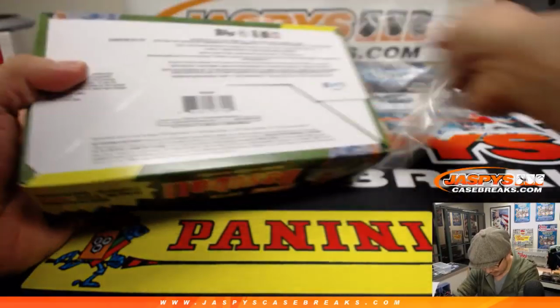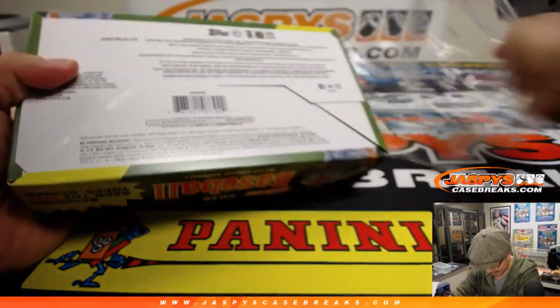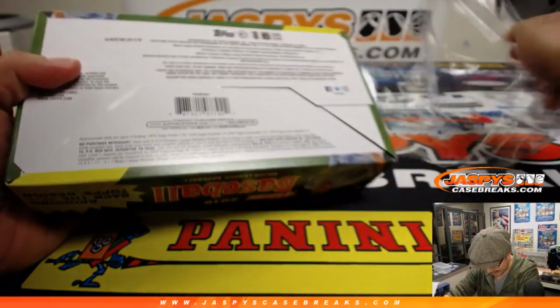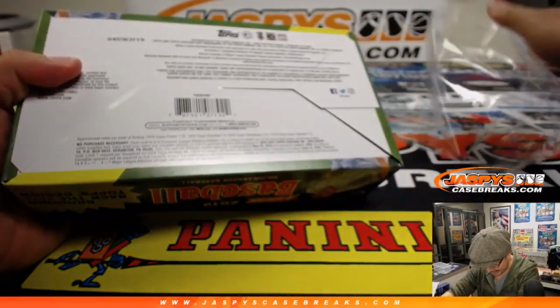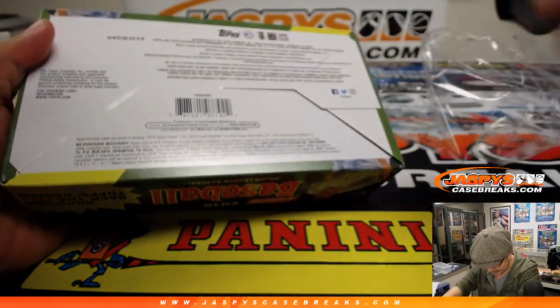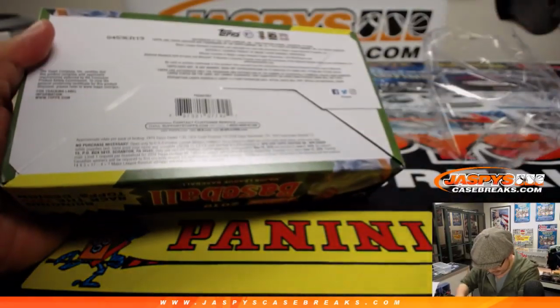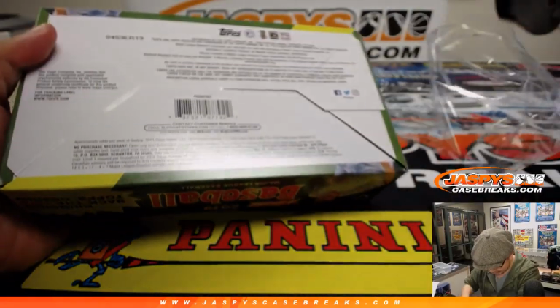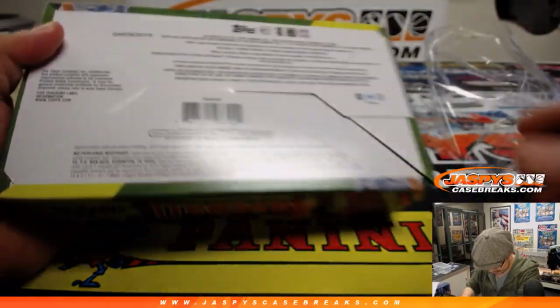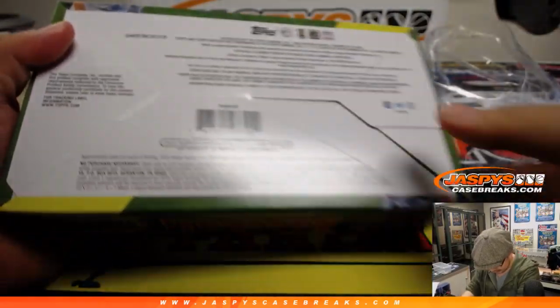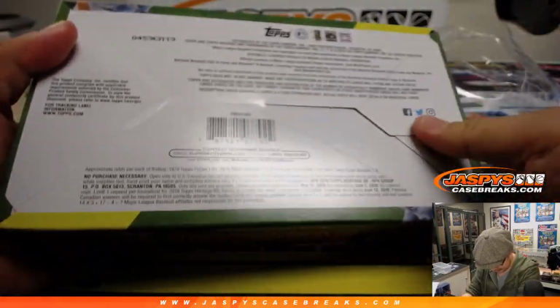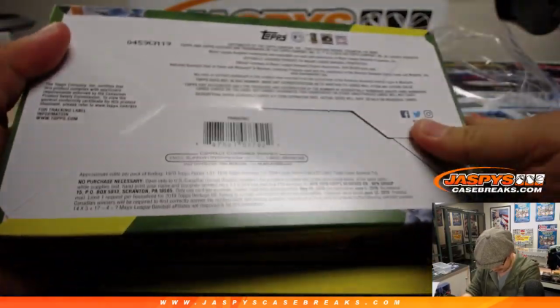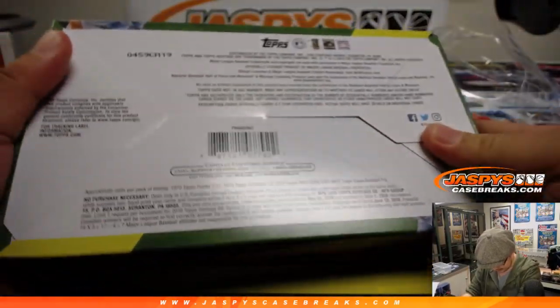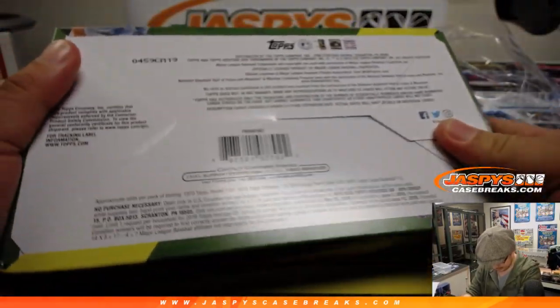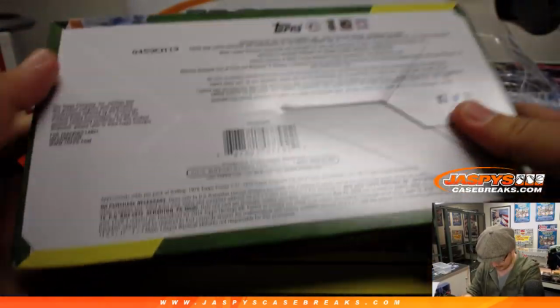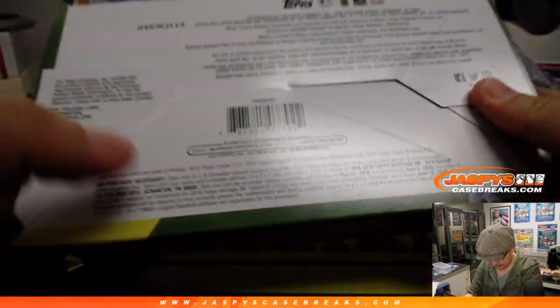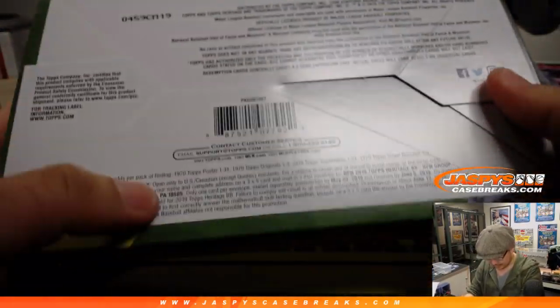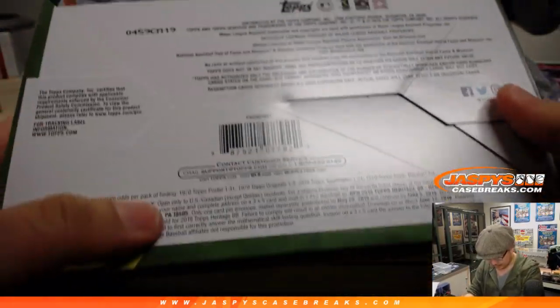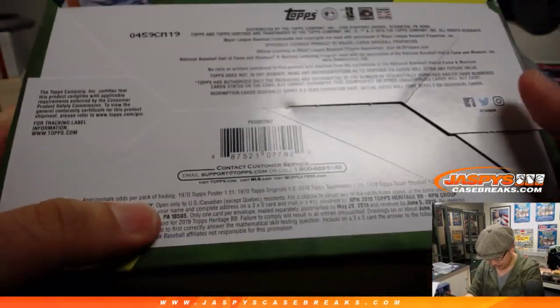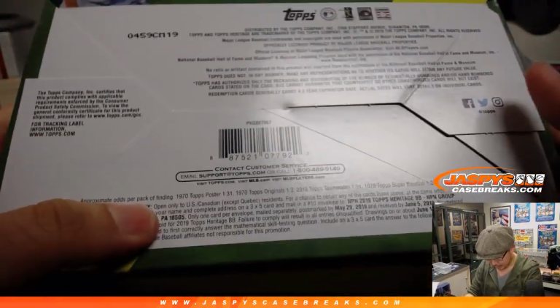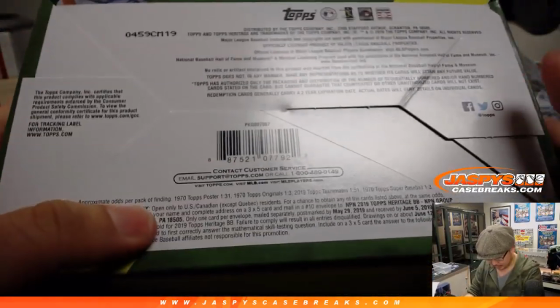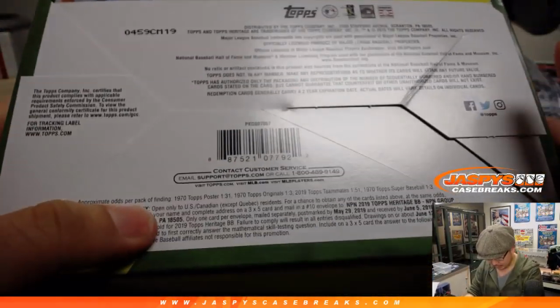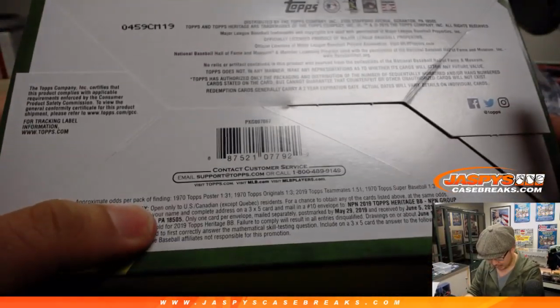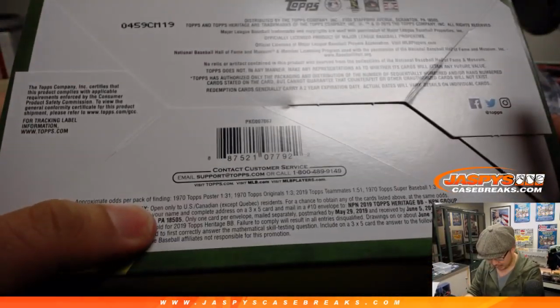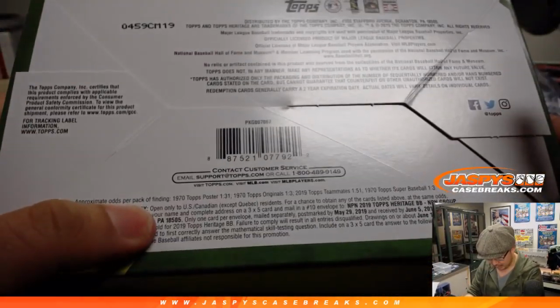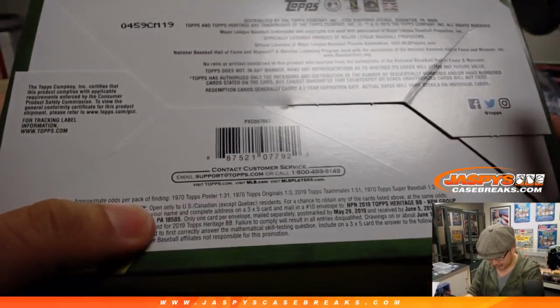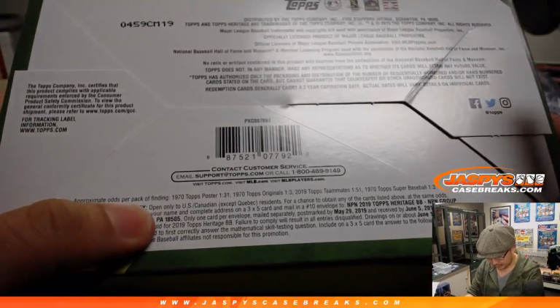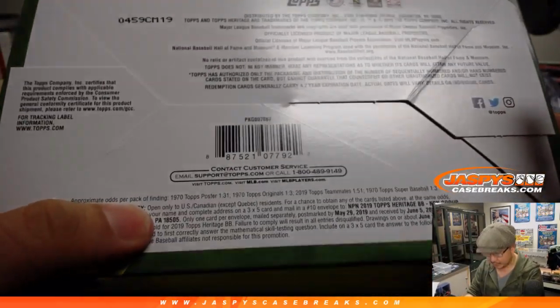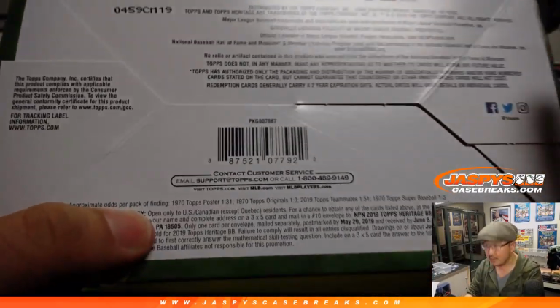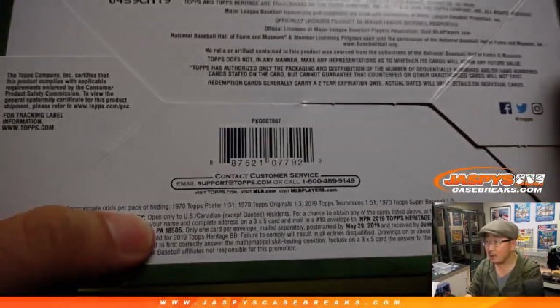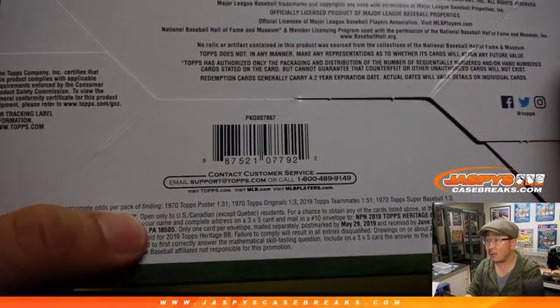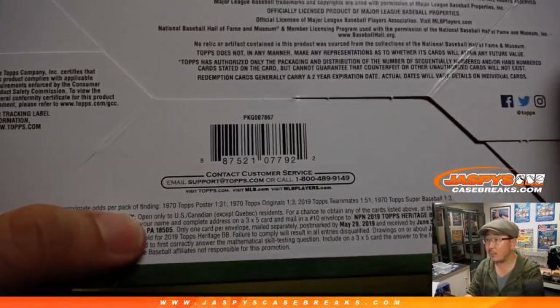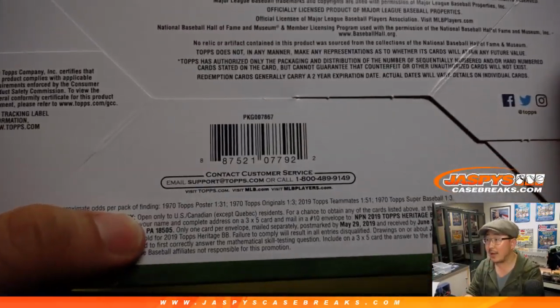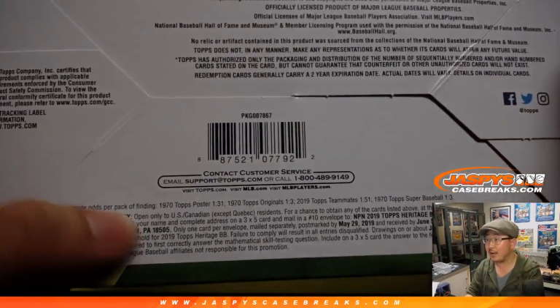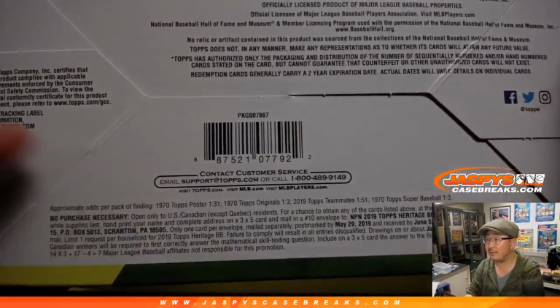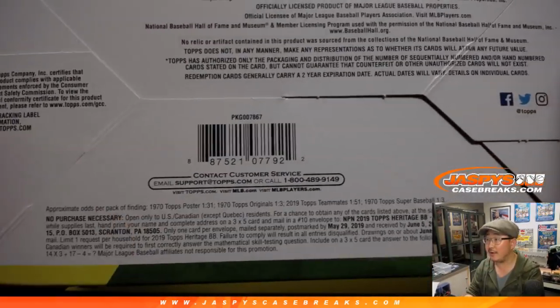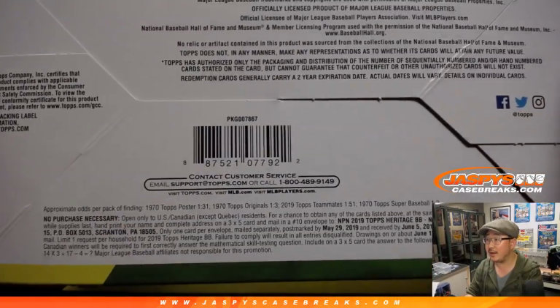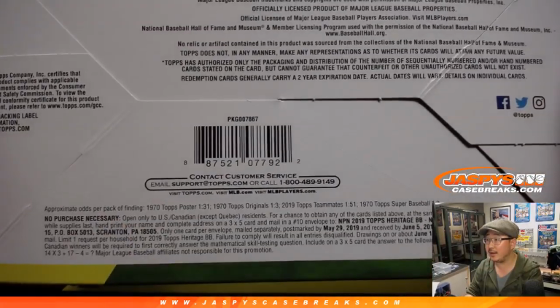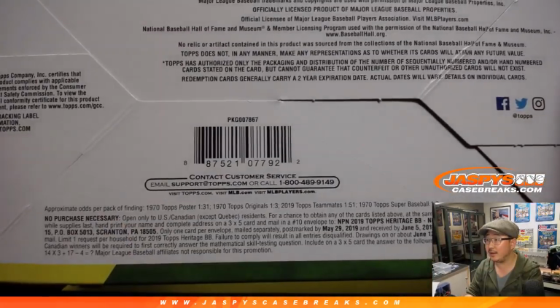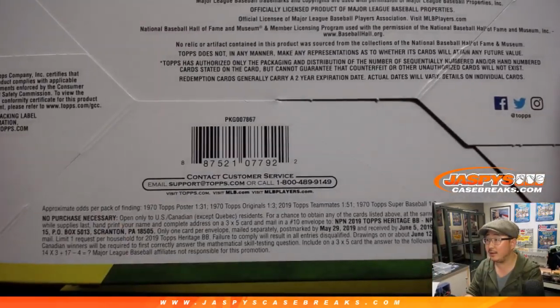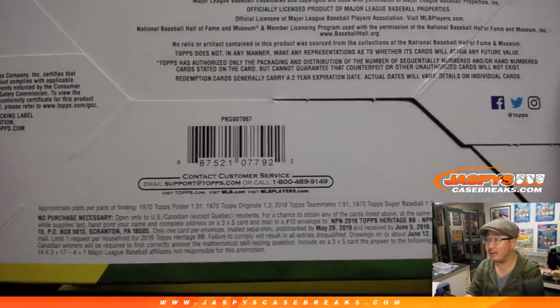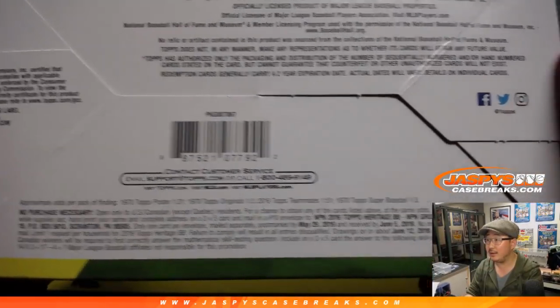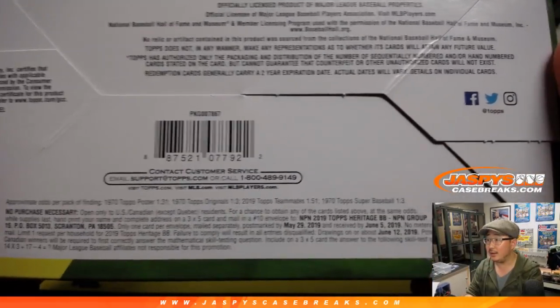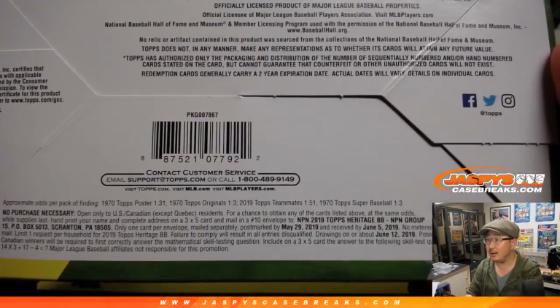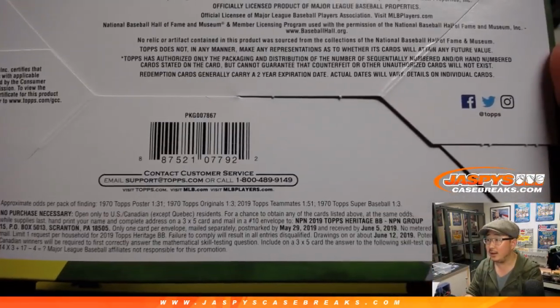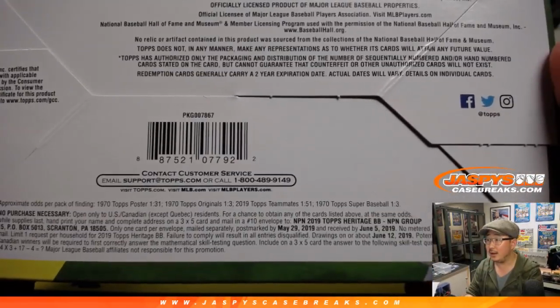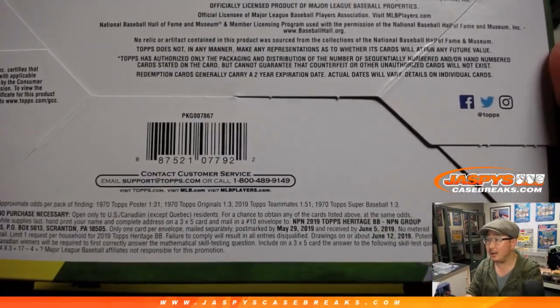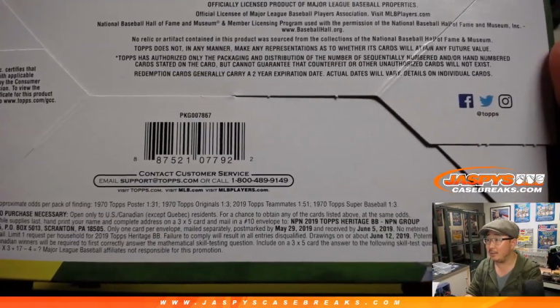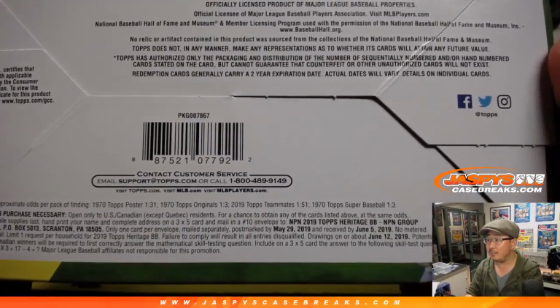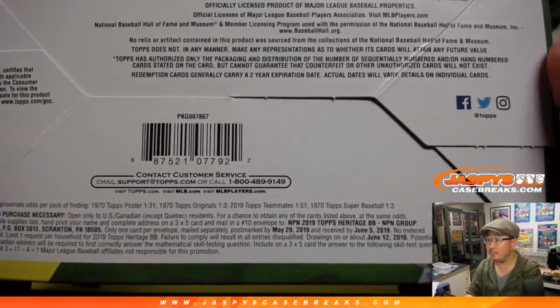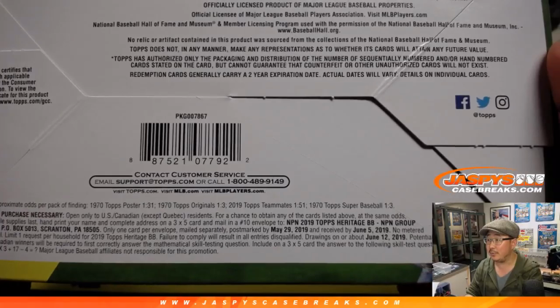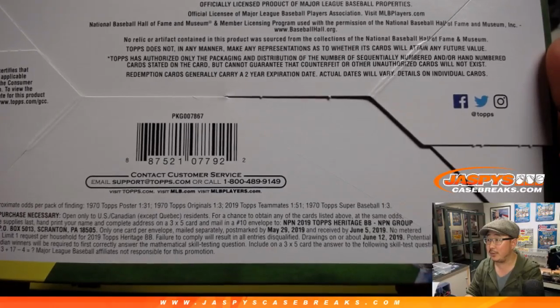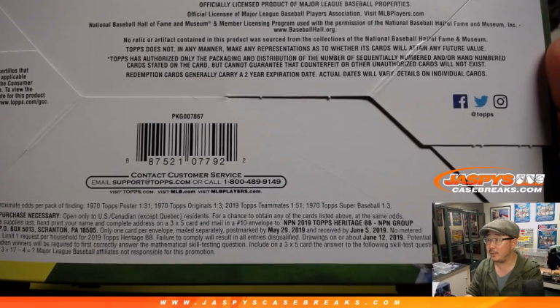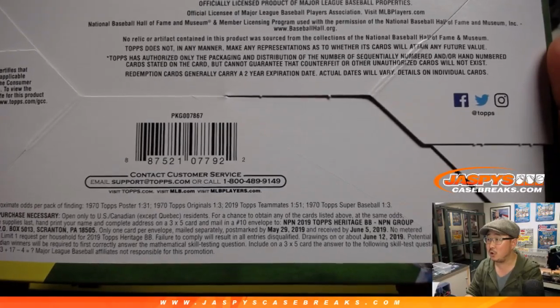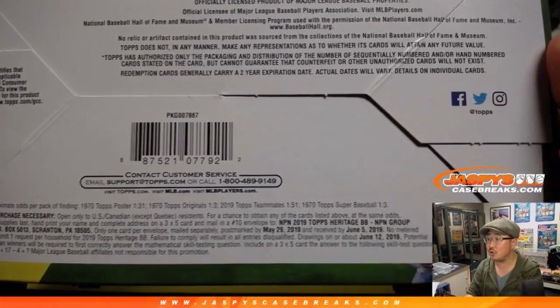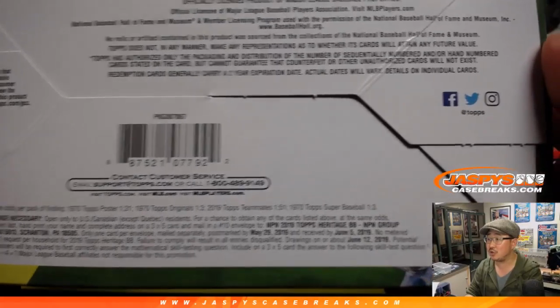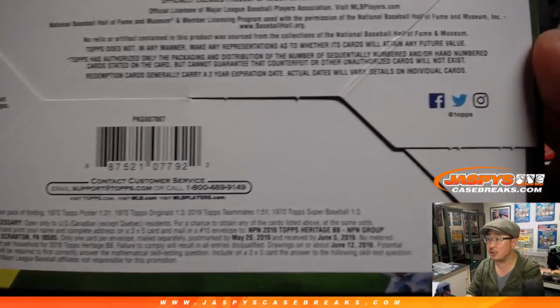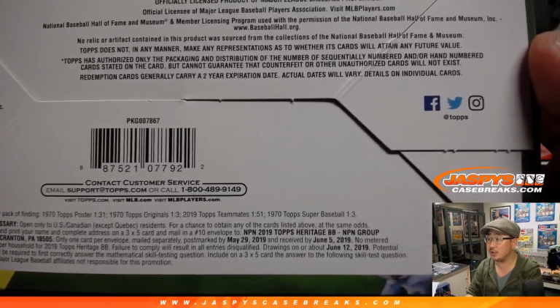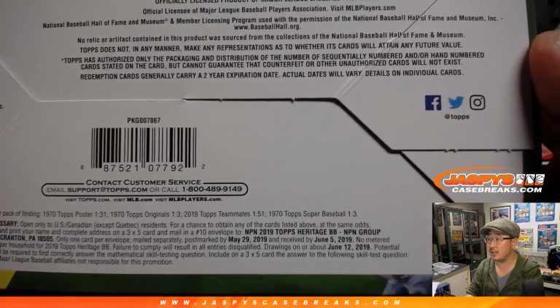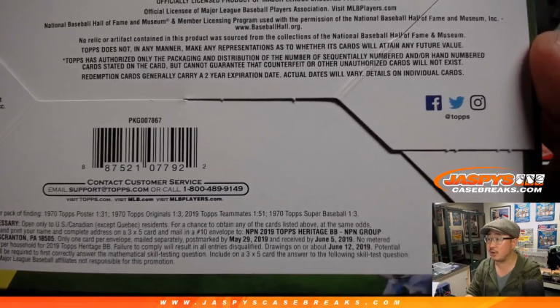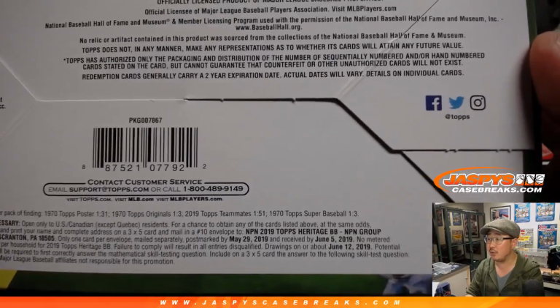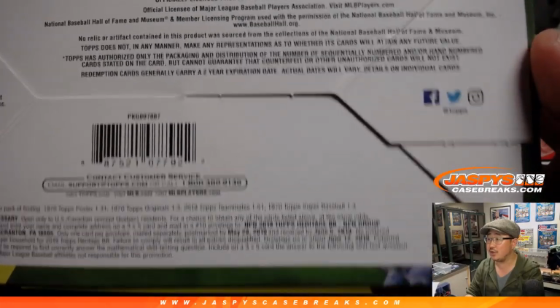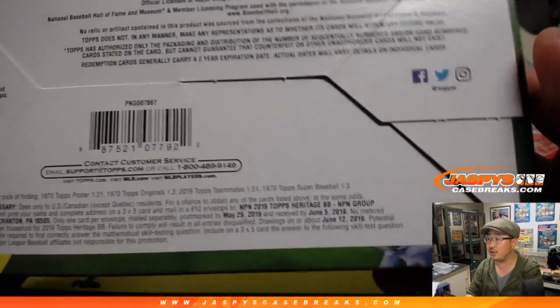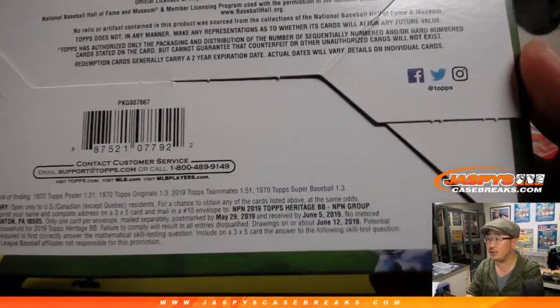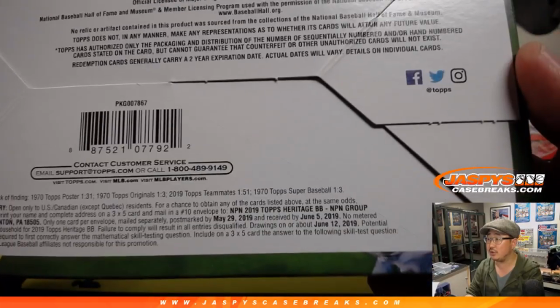We've got approximate odds per pack of finding the posters, the originals, the teammates cards. Those are for the inserts.